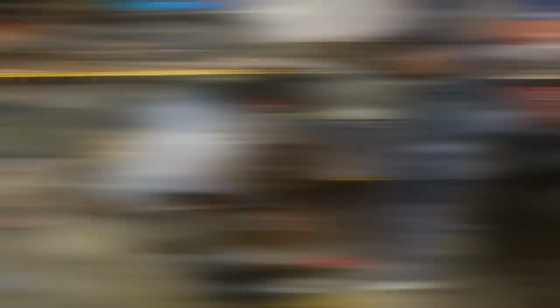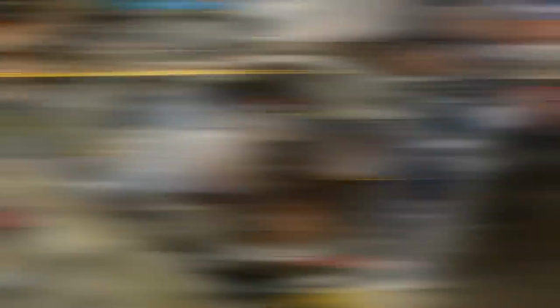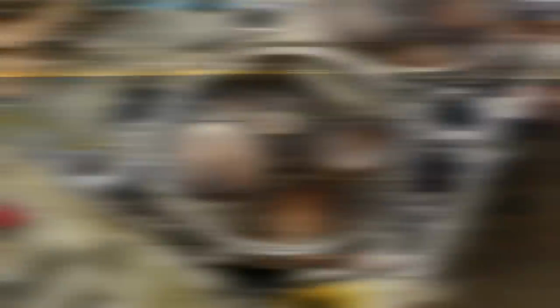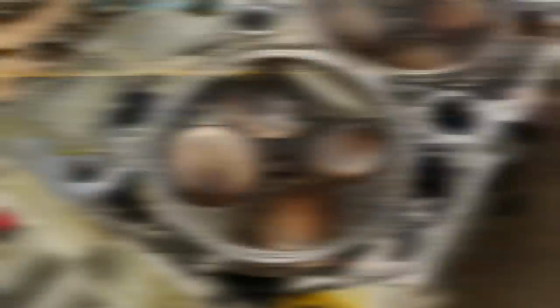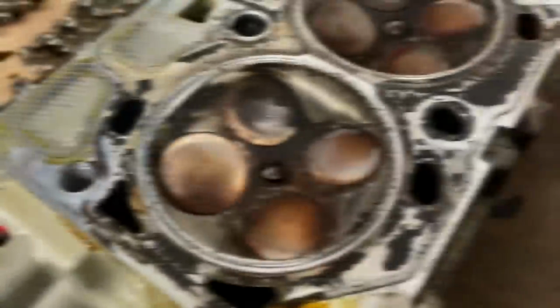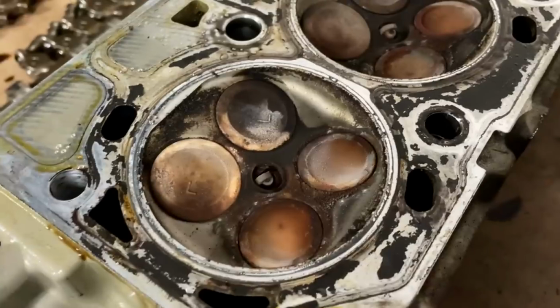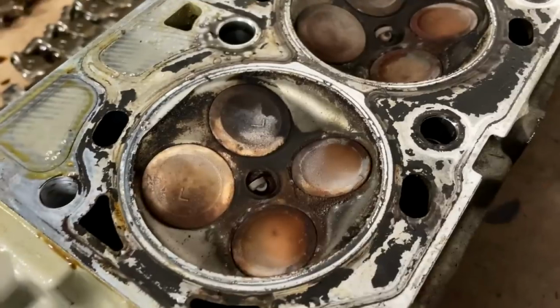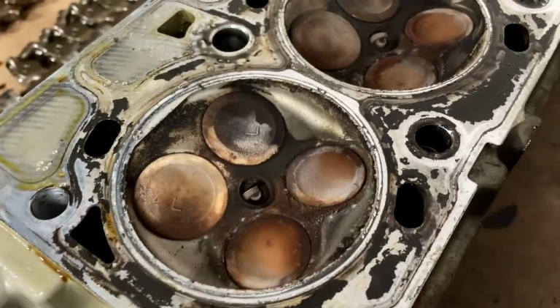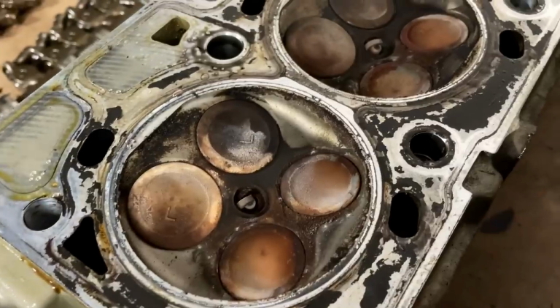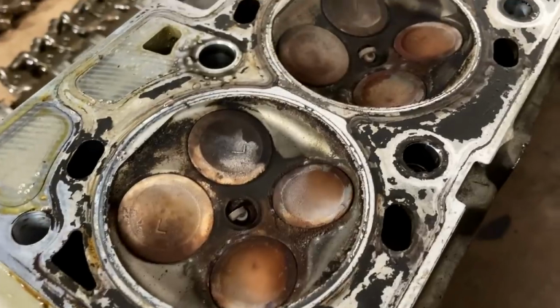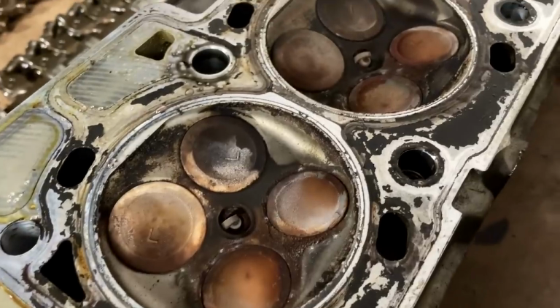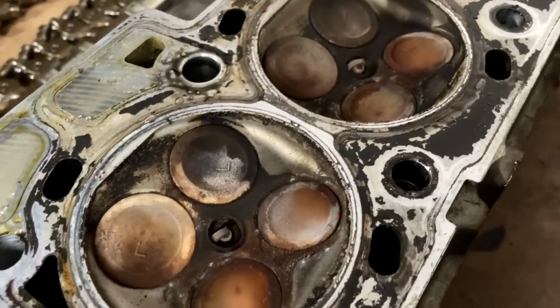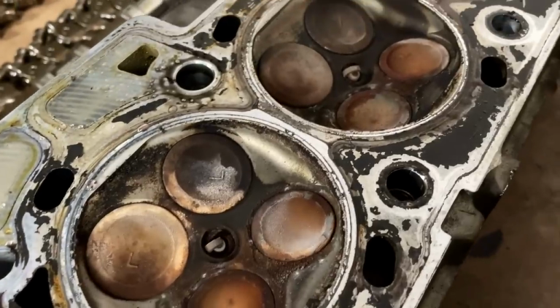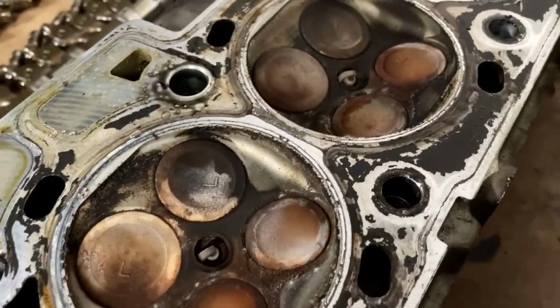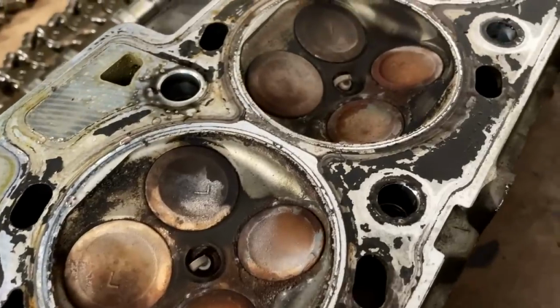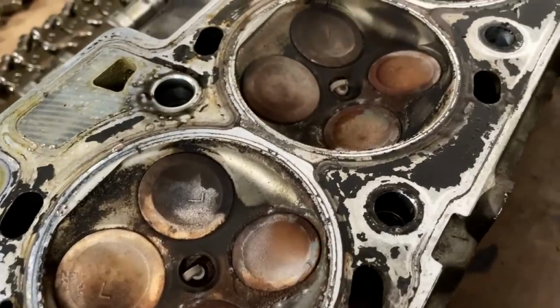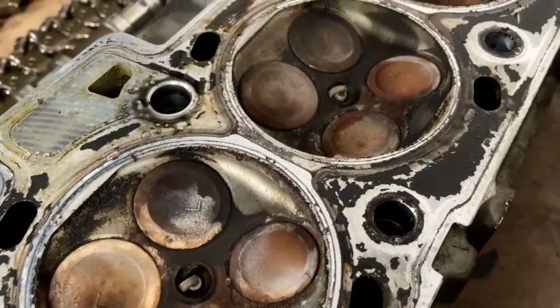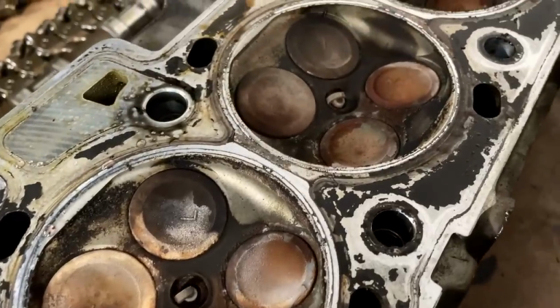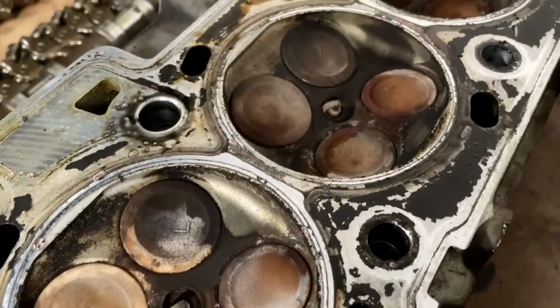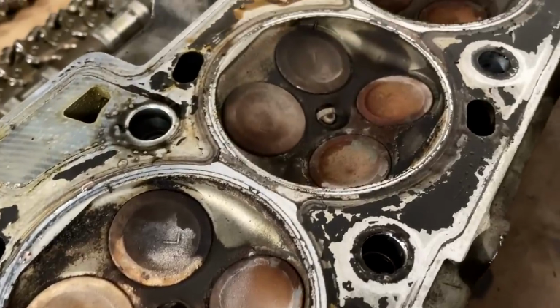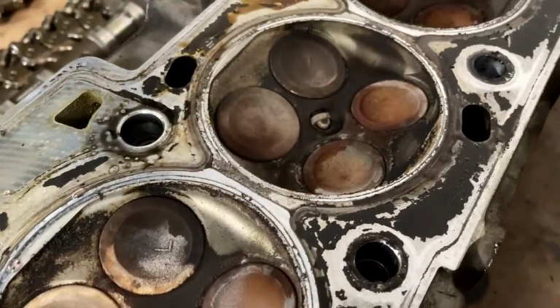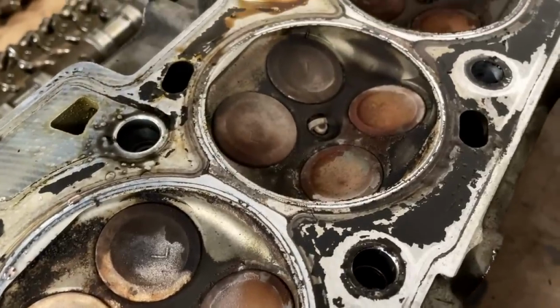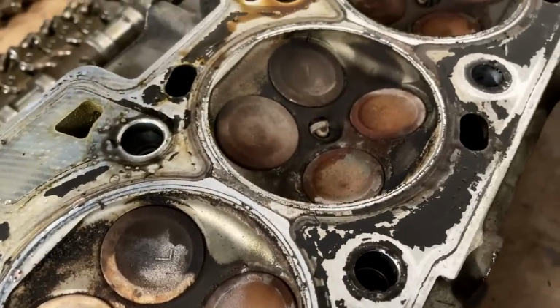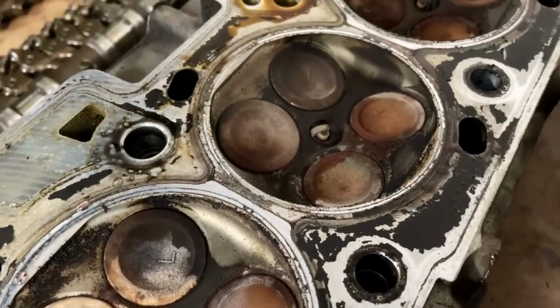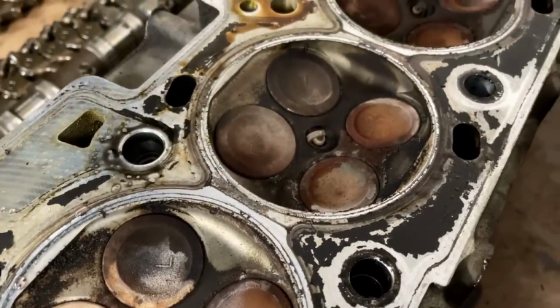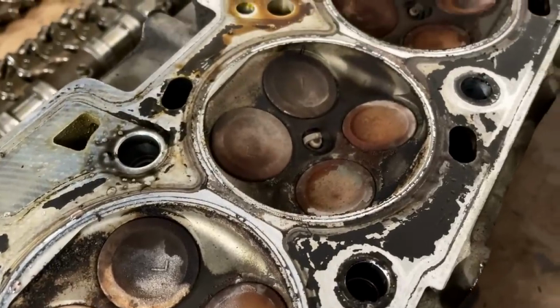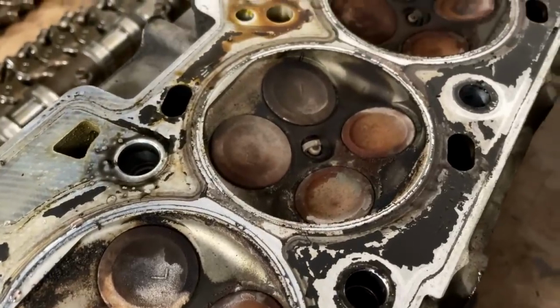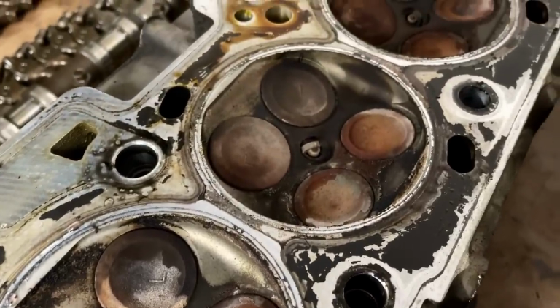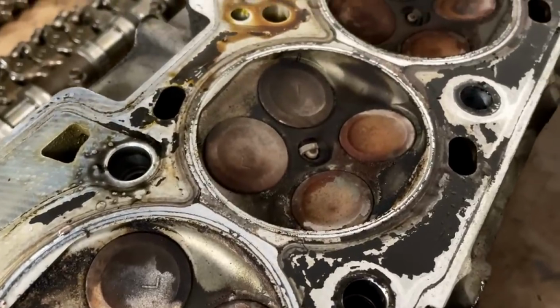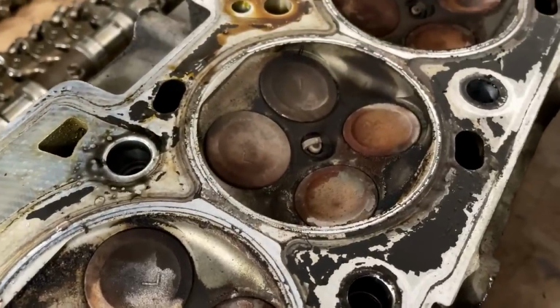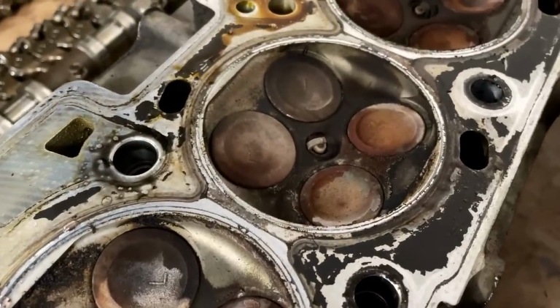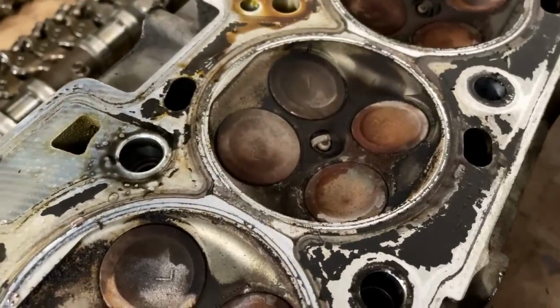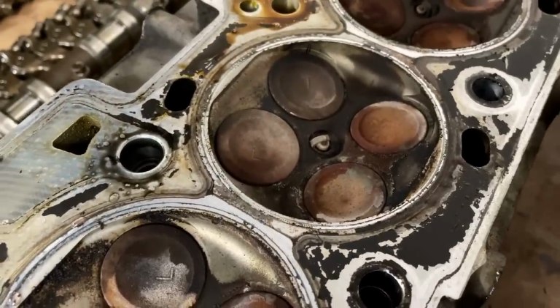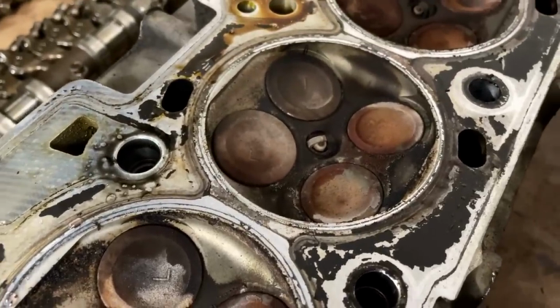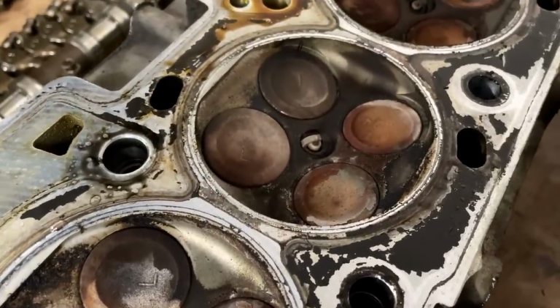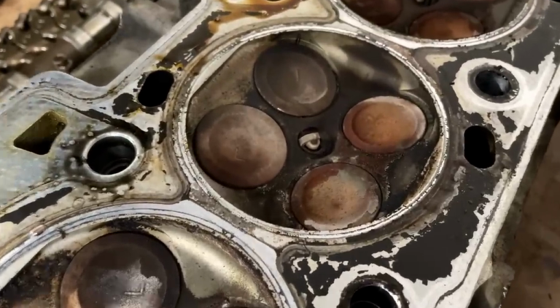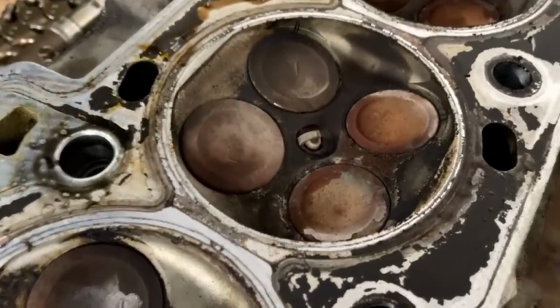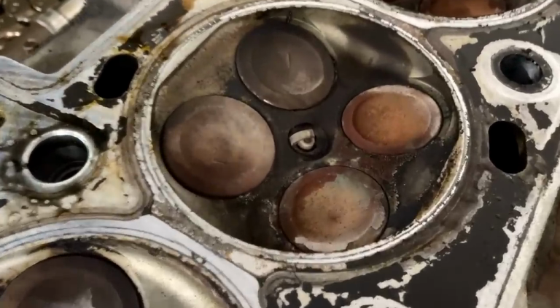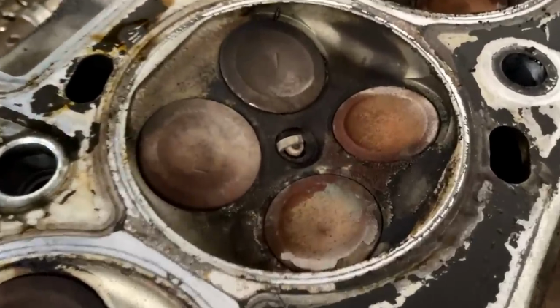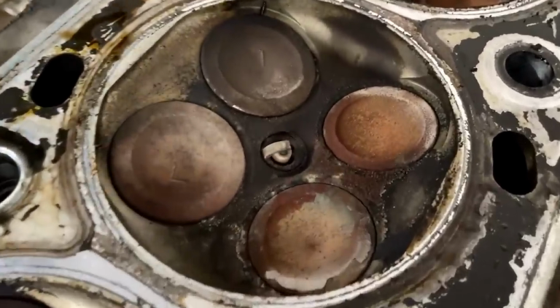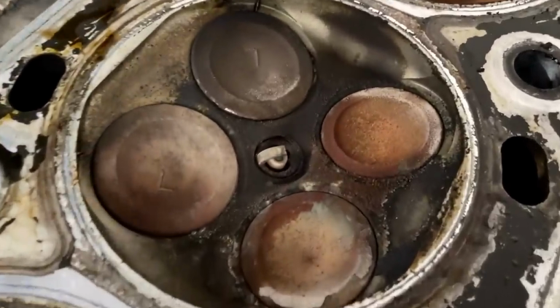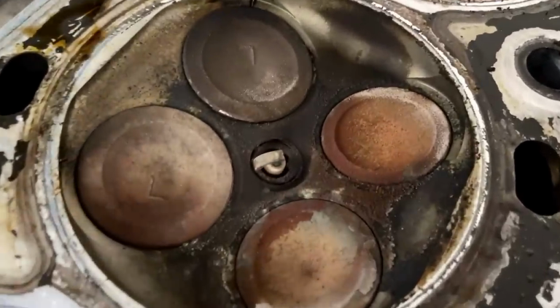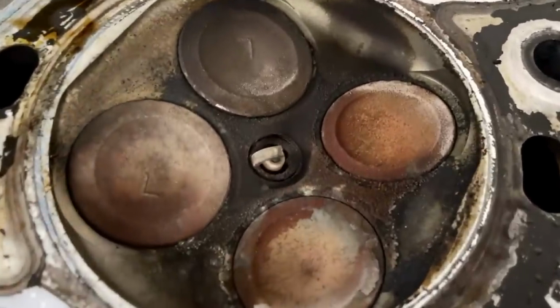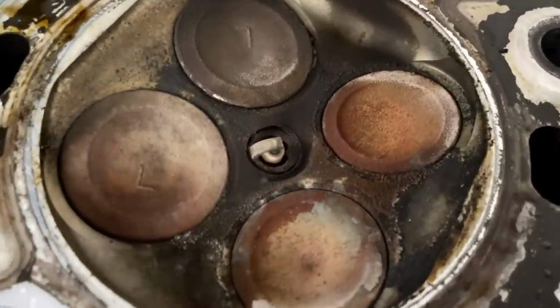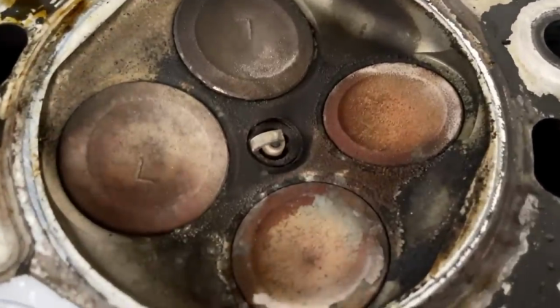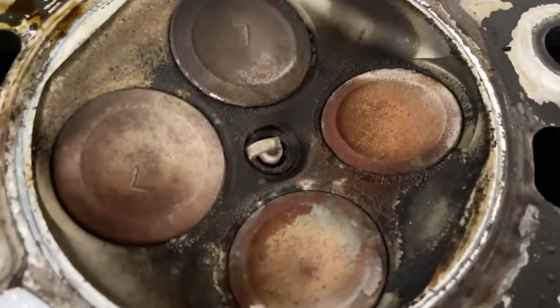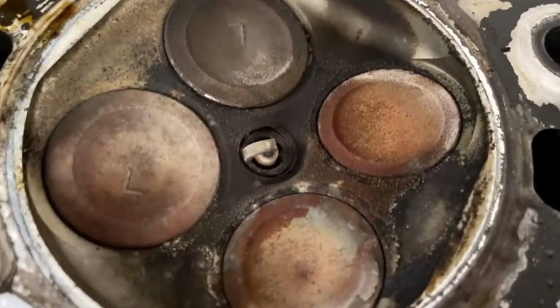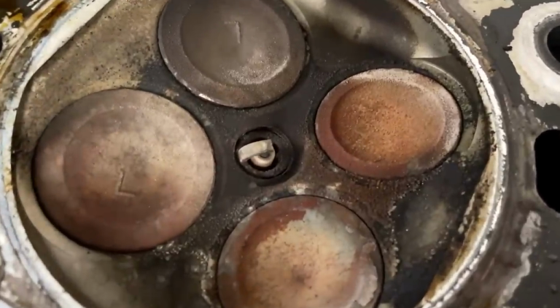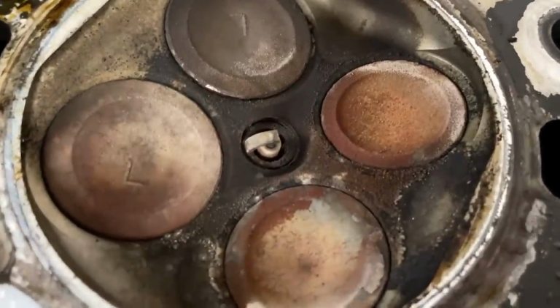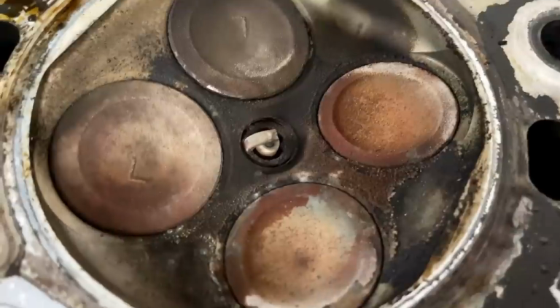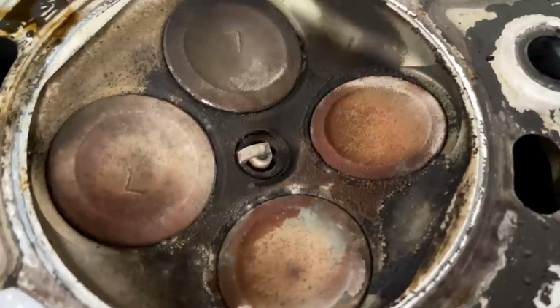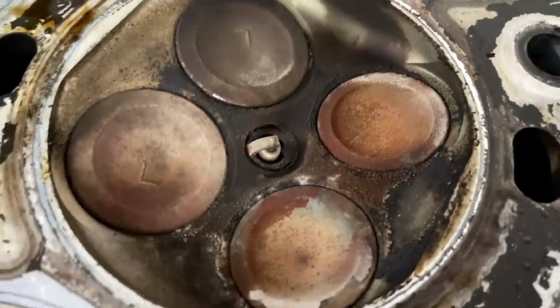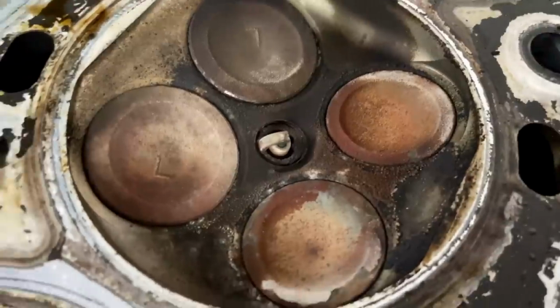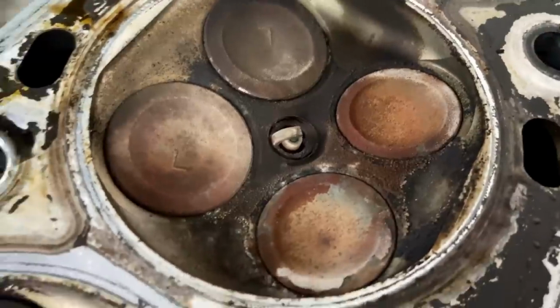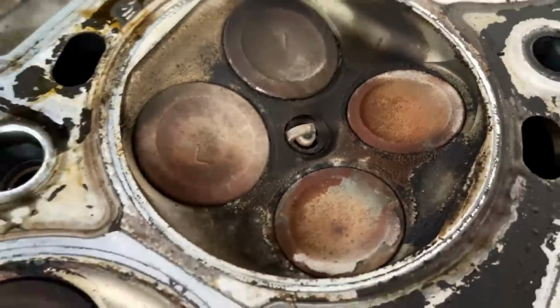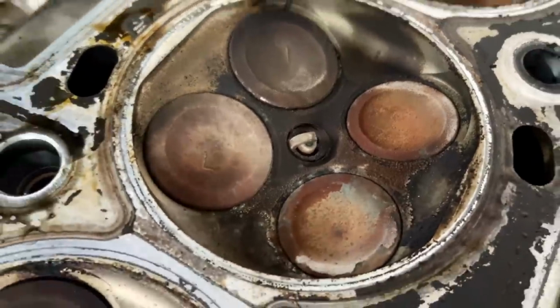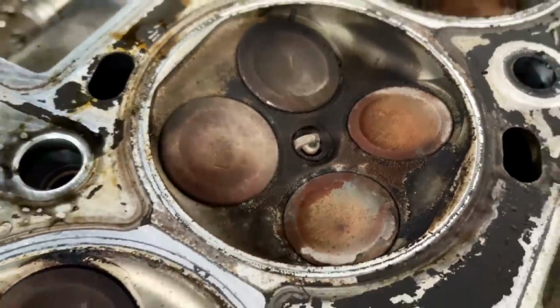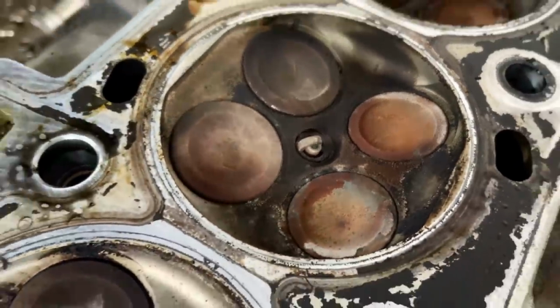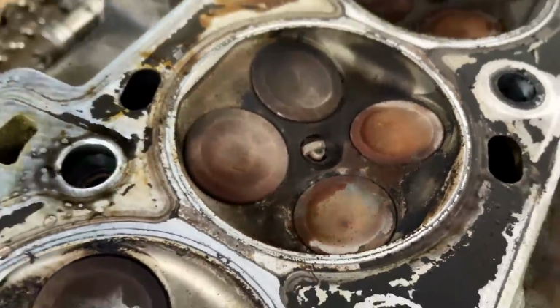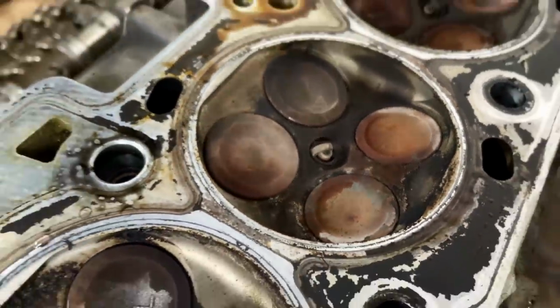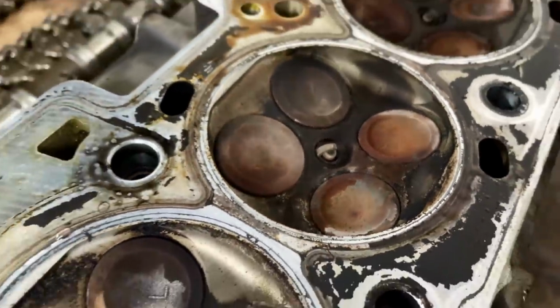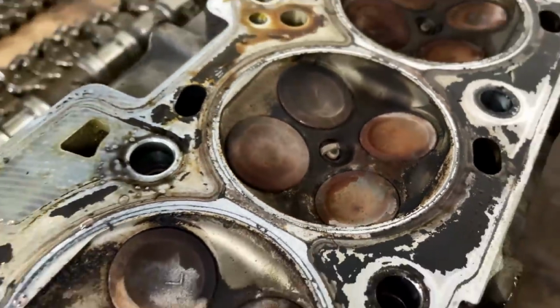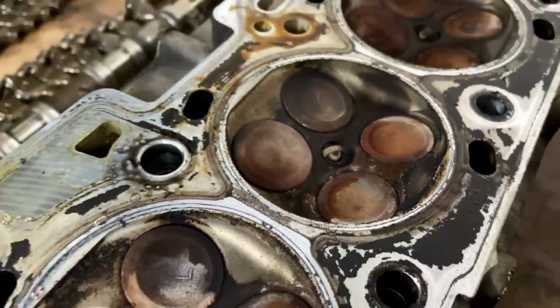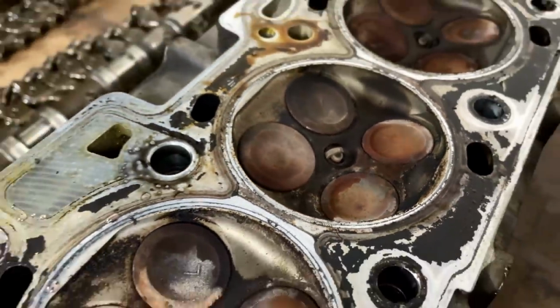I've just got the head off and like the other two gas engines, the valves are still not the same as the turbo valves.